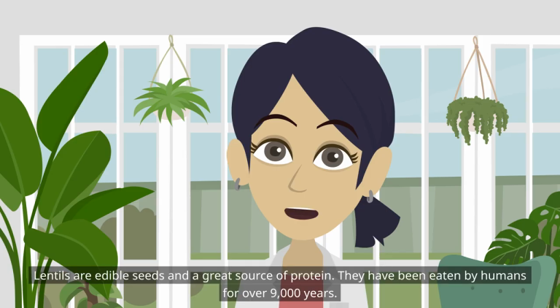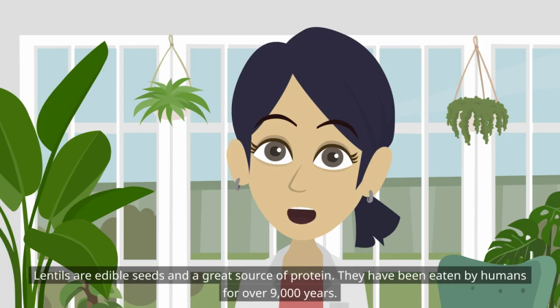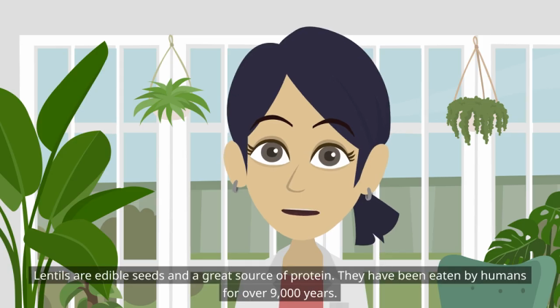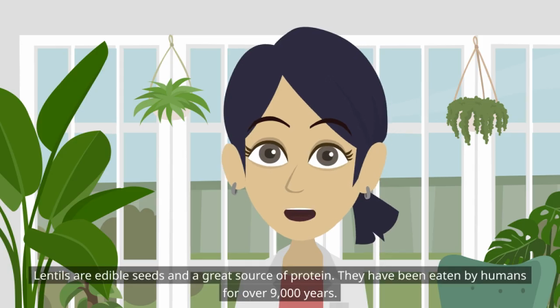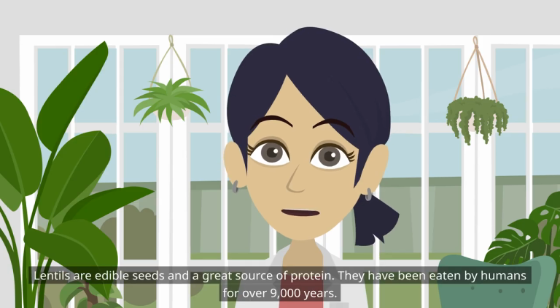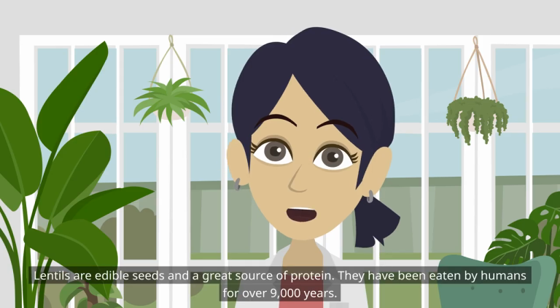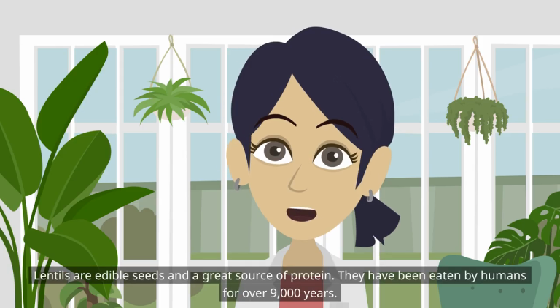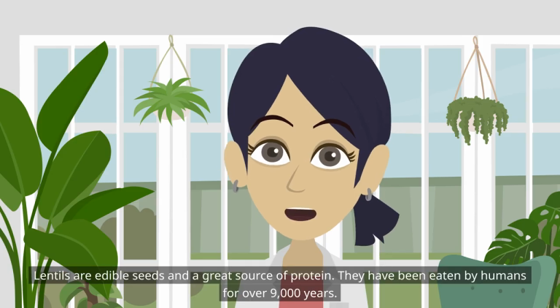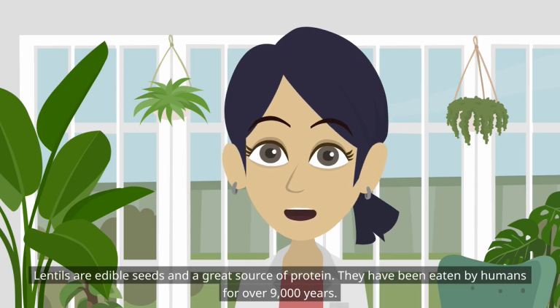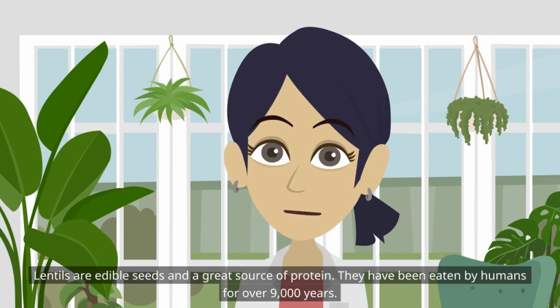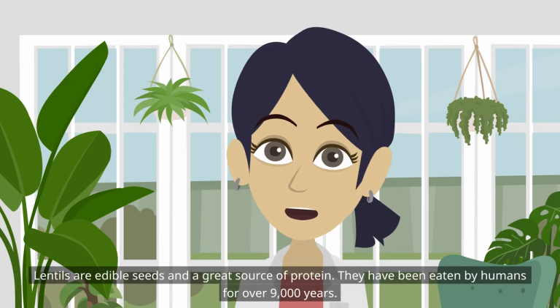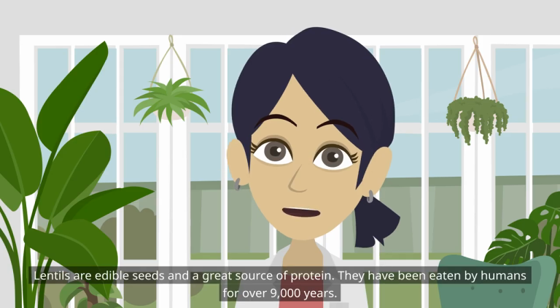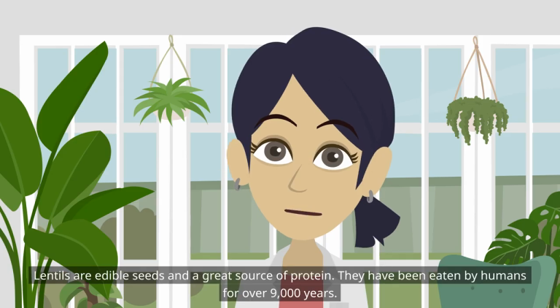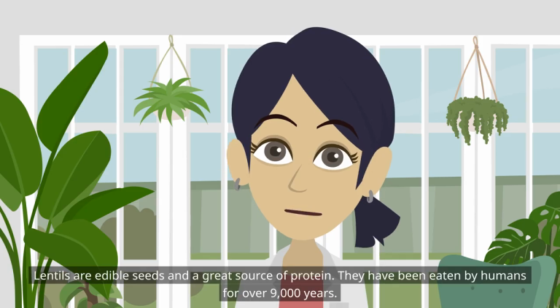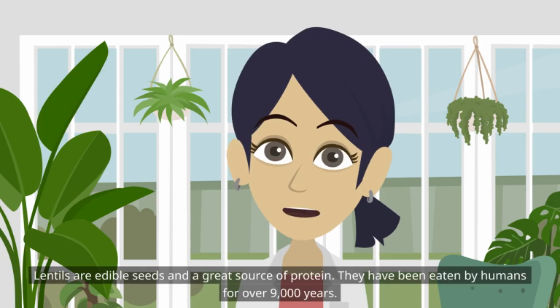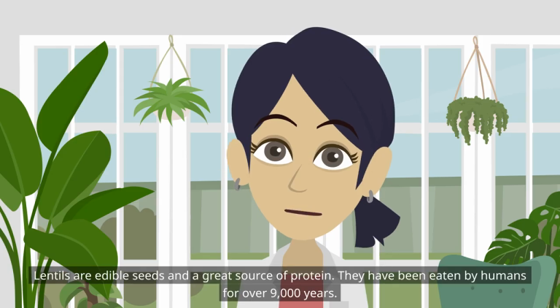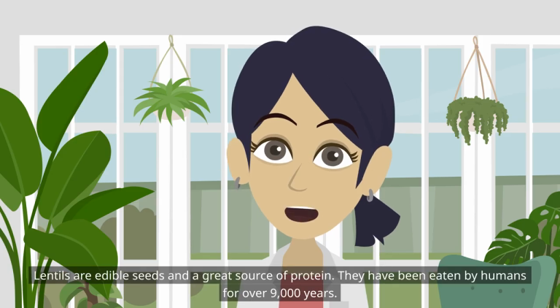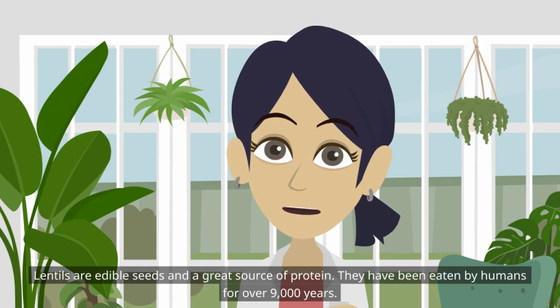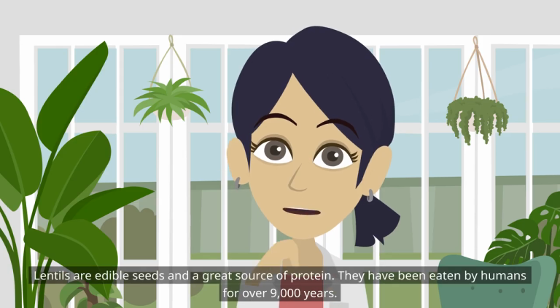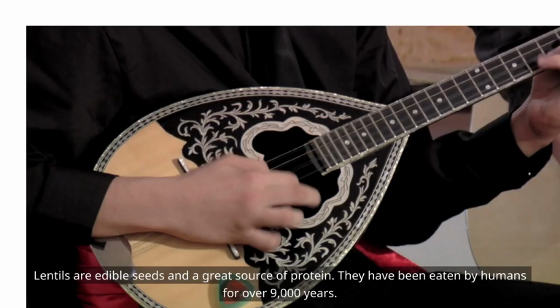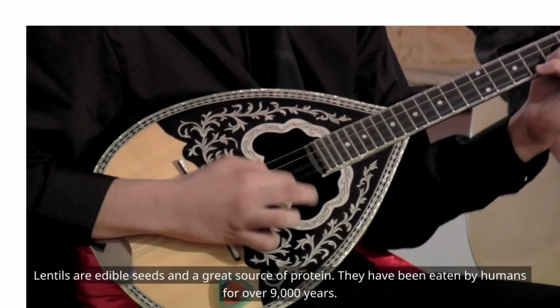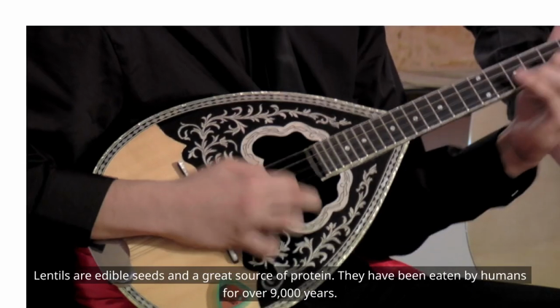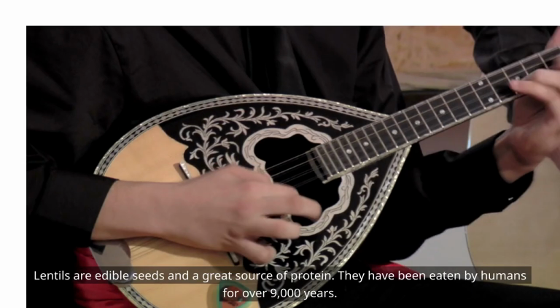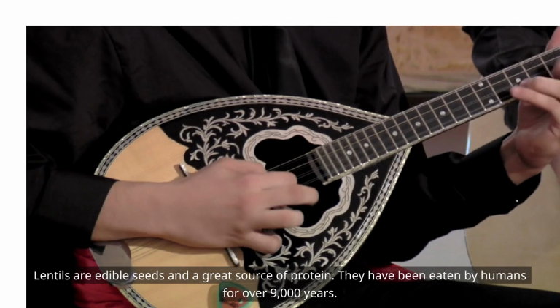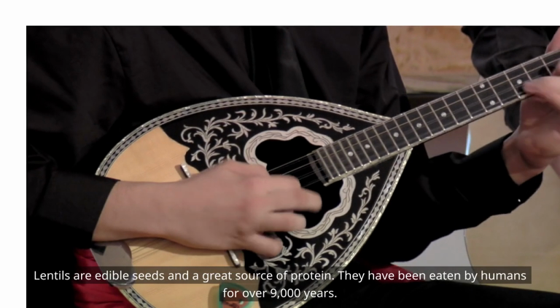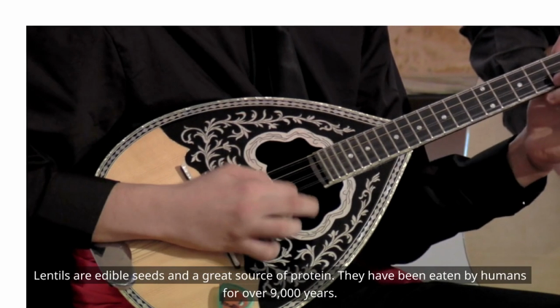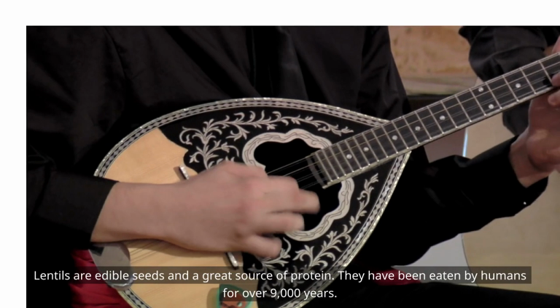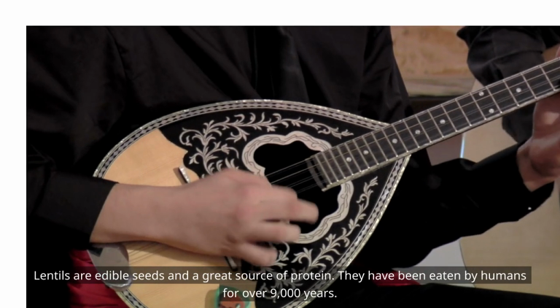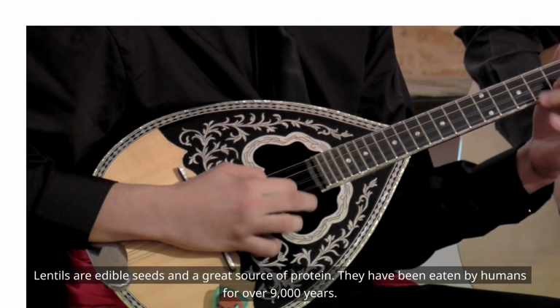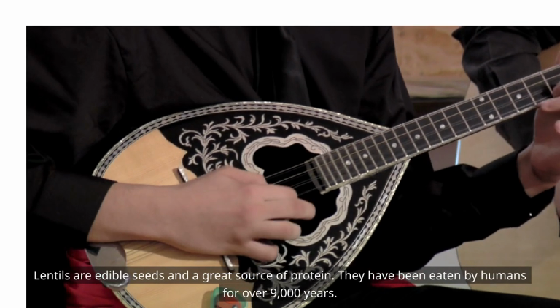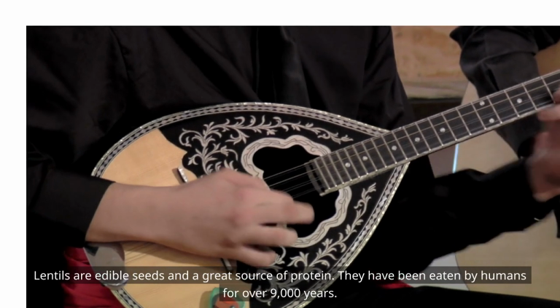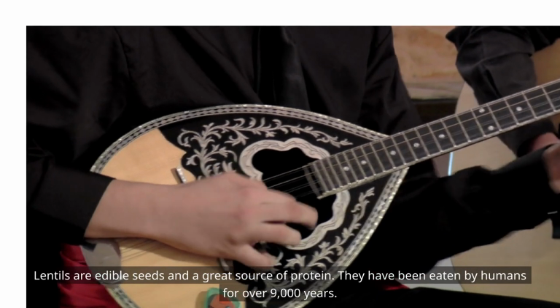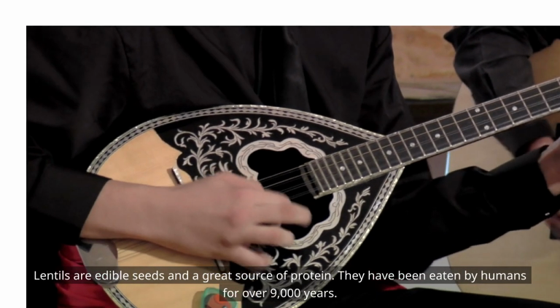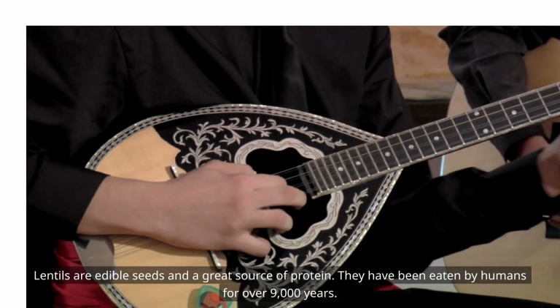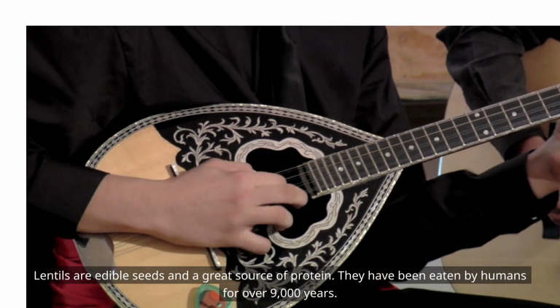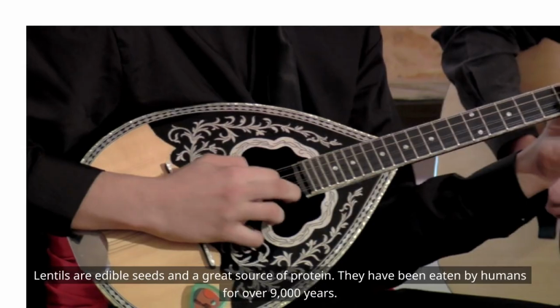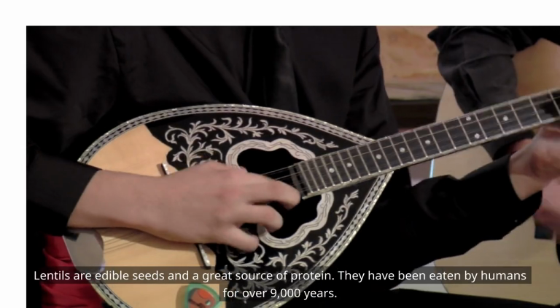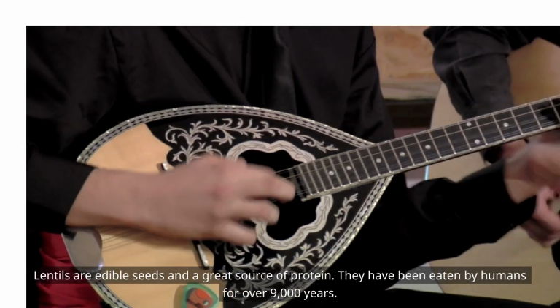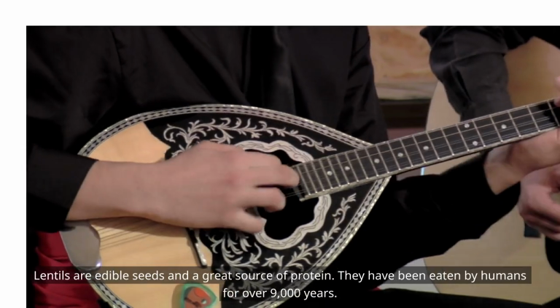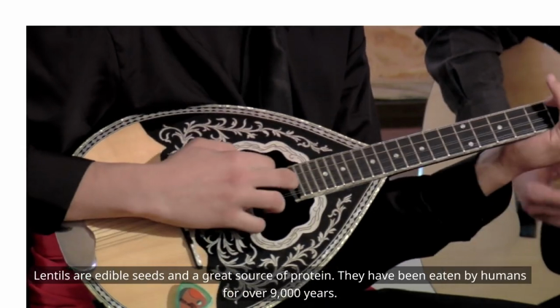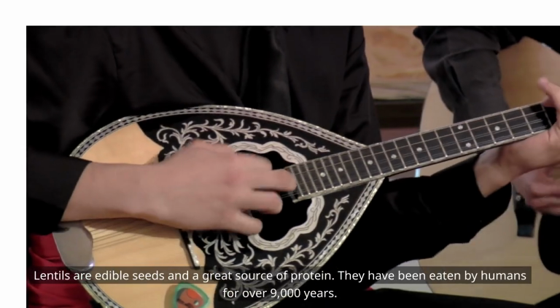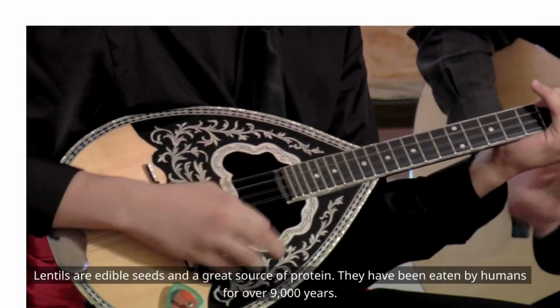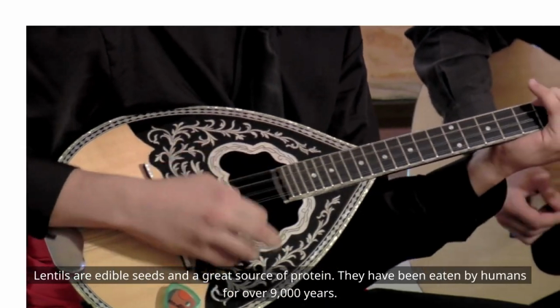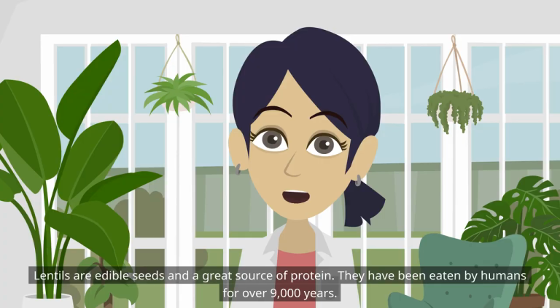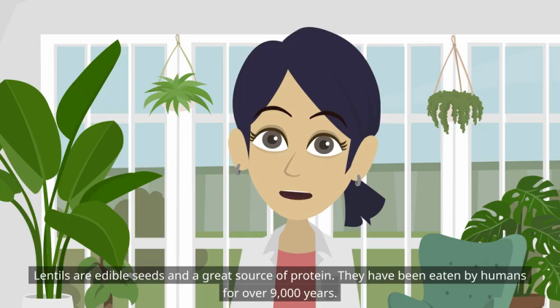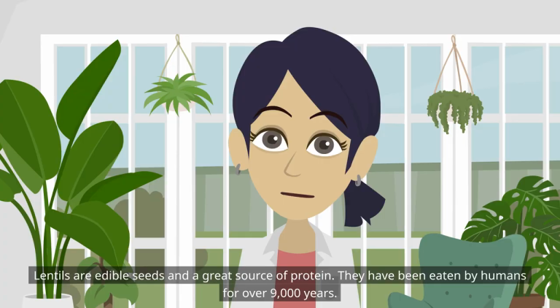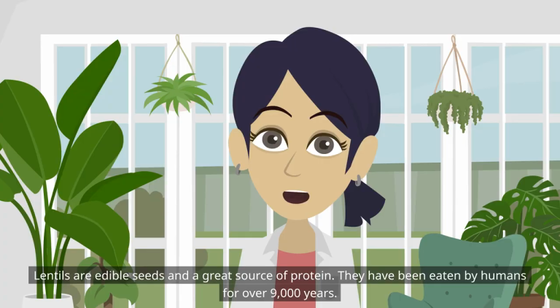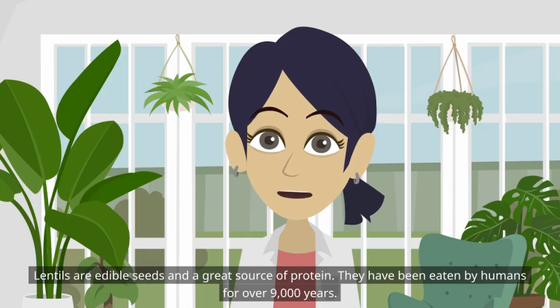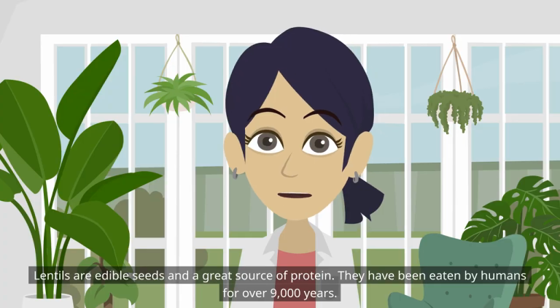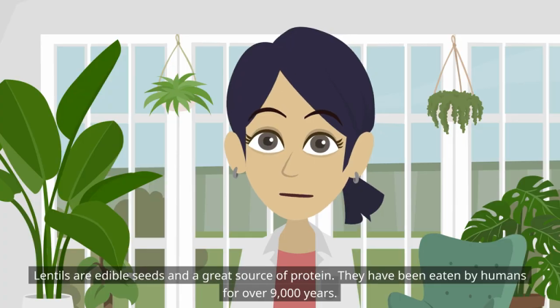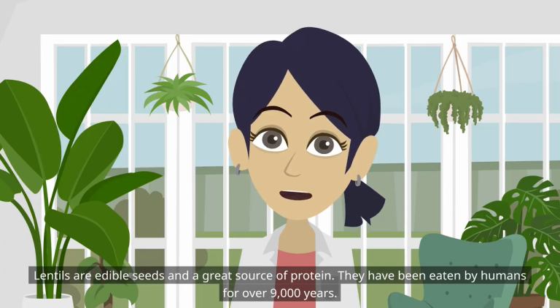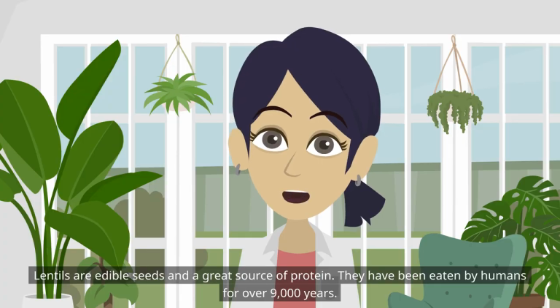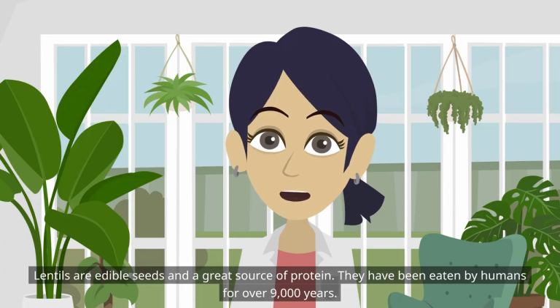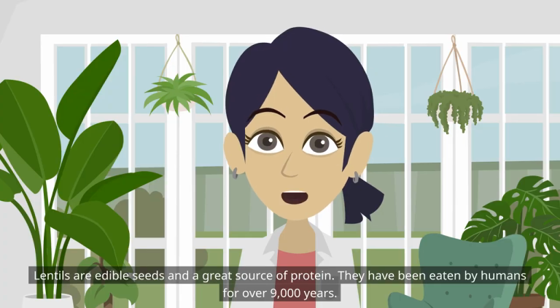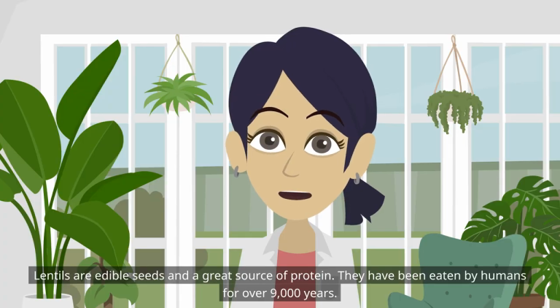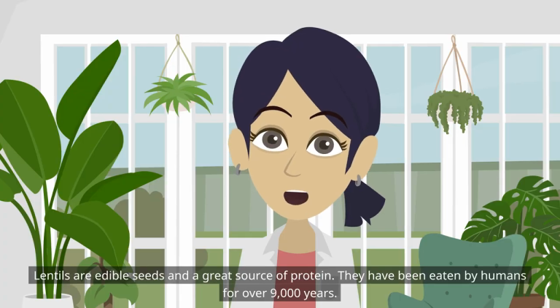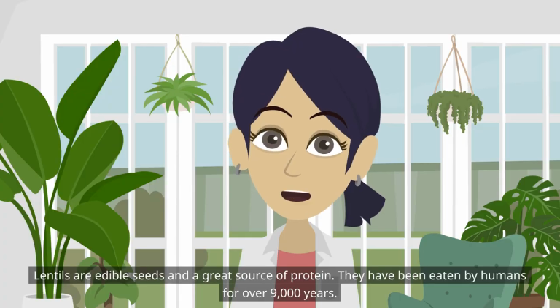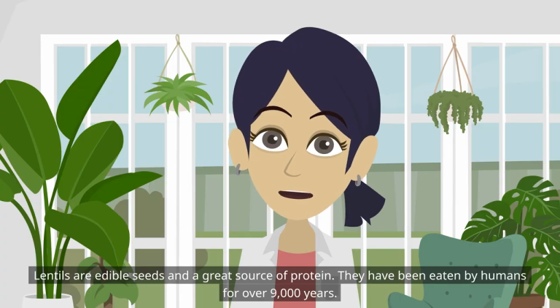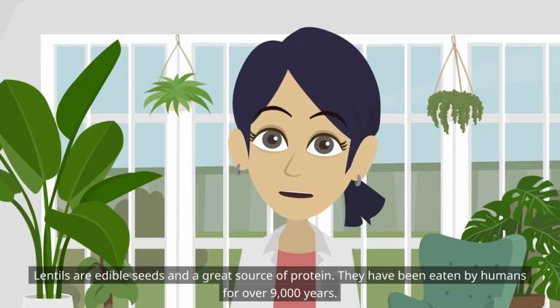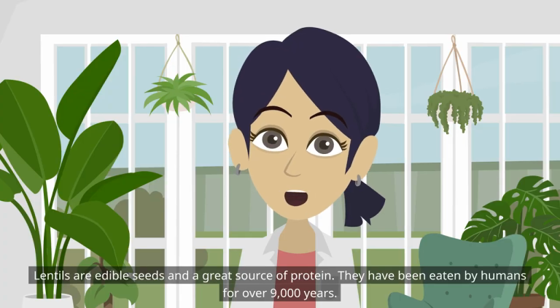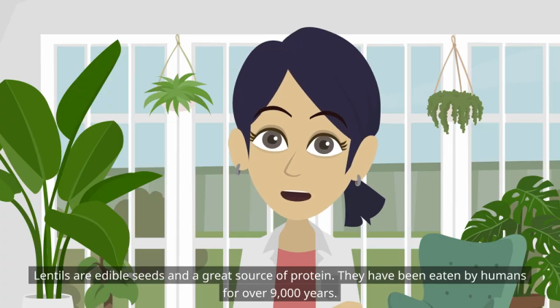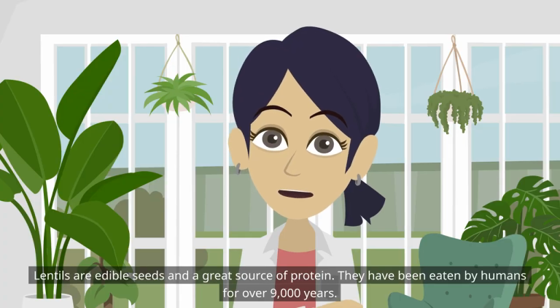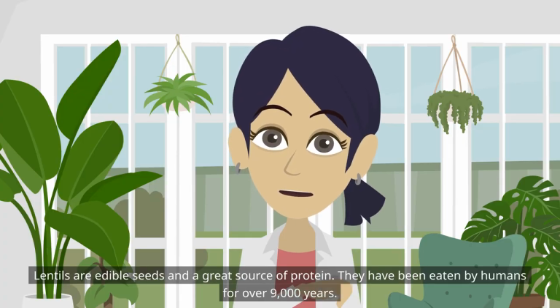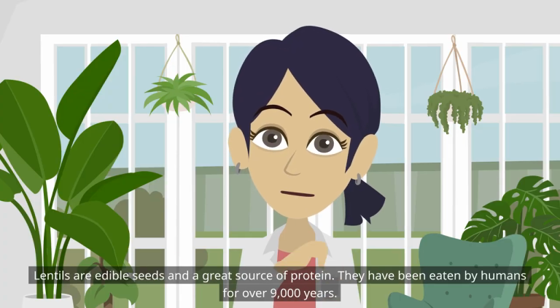Lentils are edible seeds and a great source of protein. They have been eaten by humans for over 9,000 years.